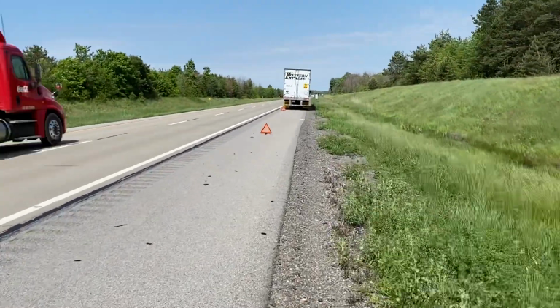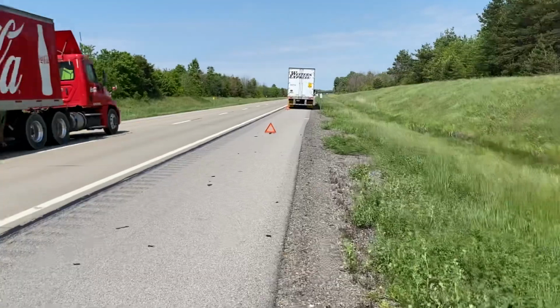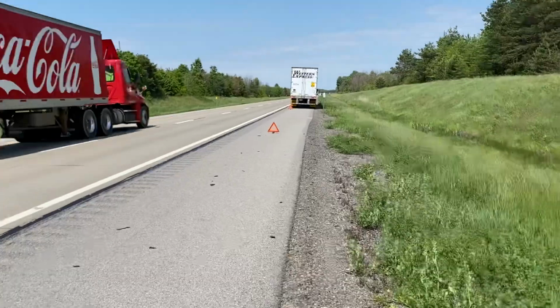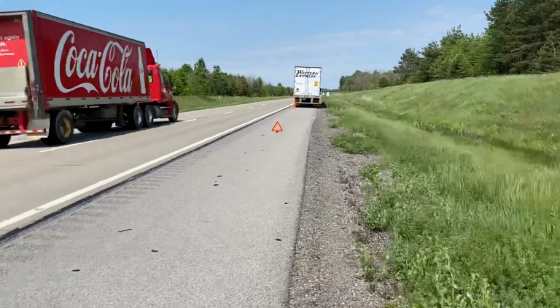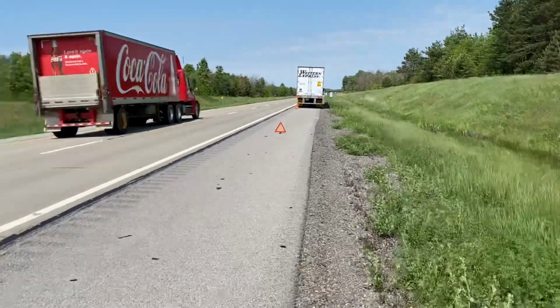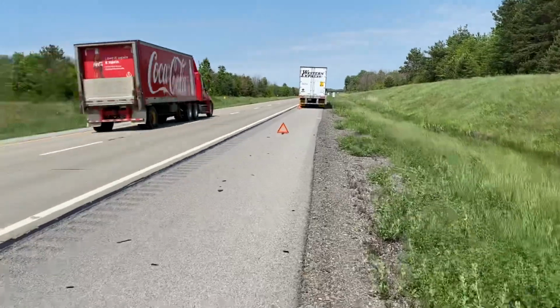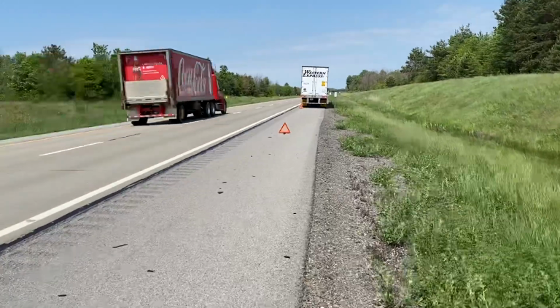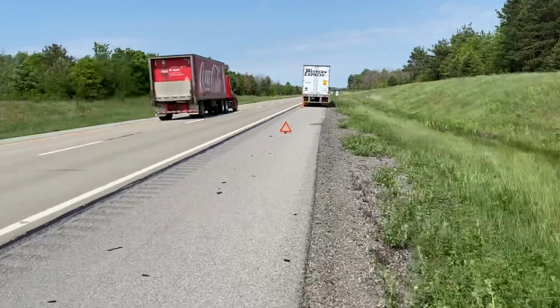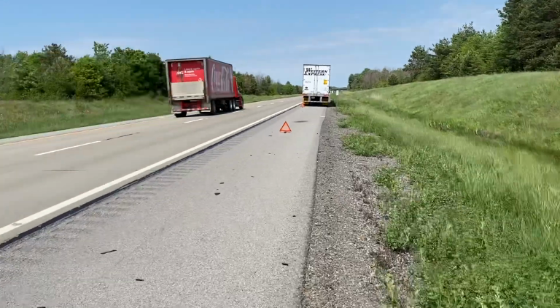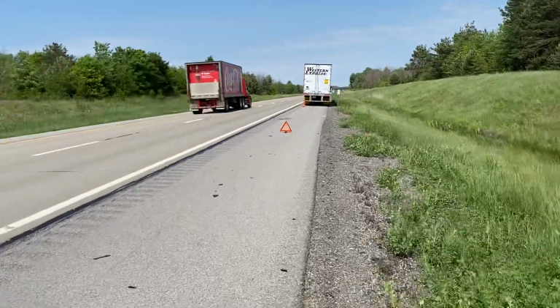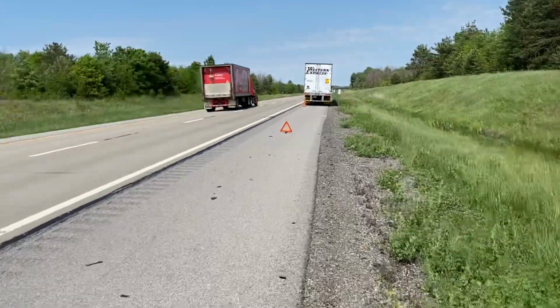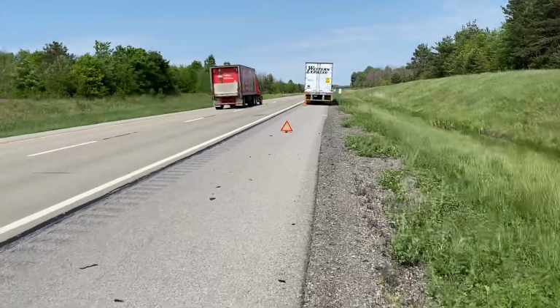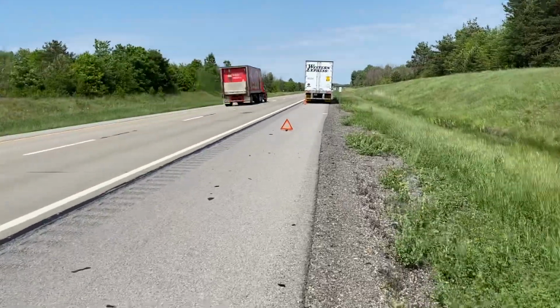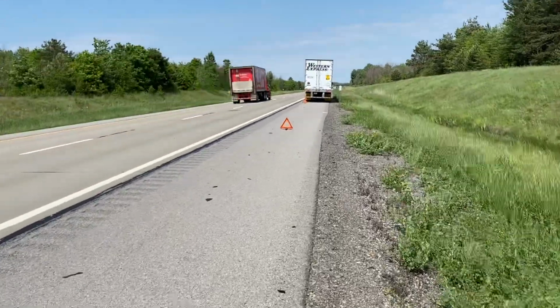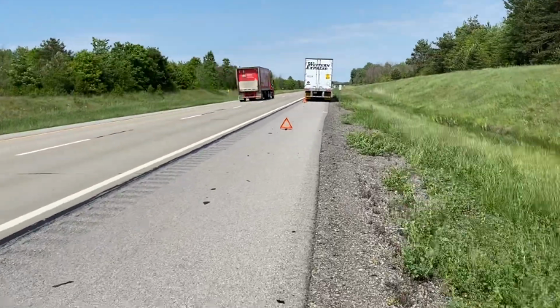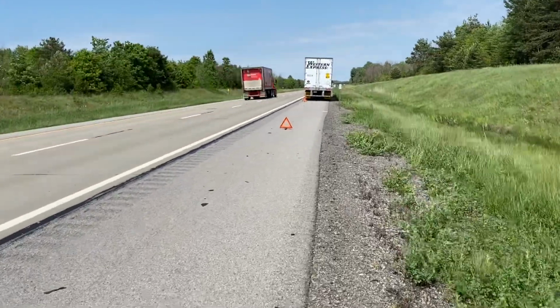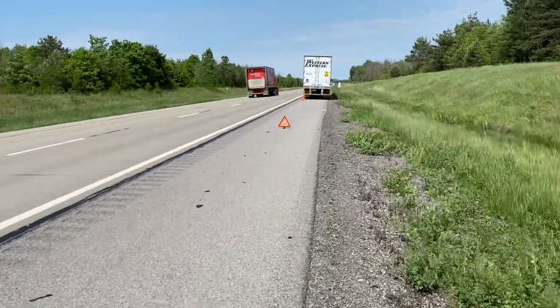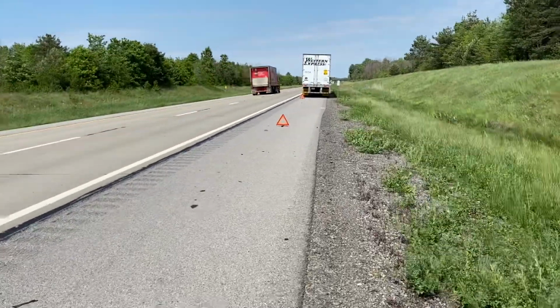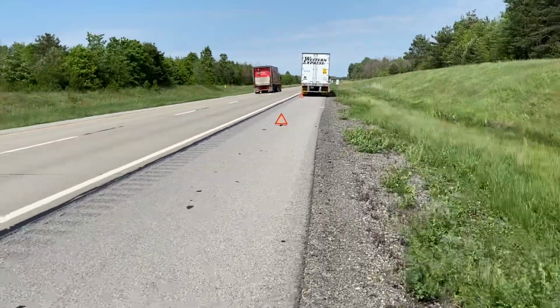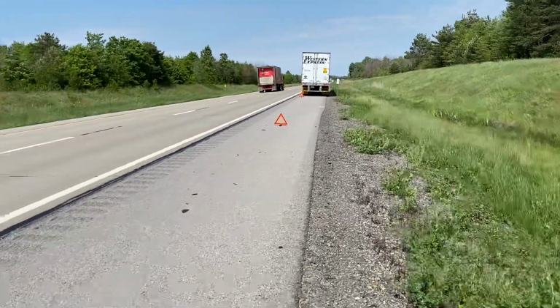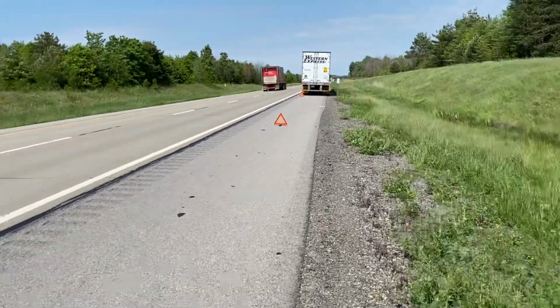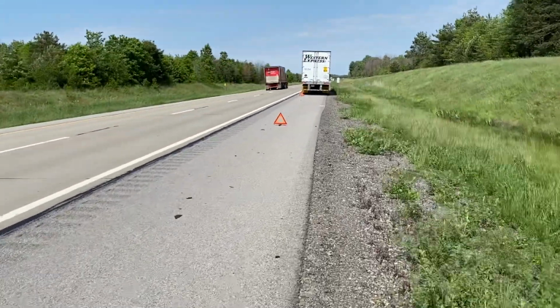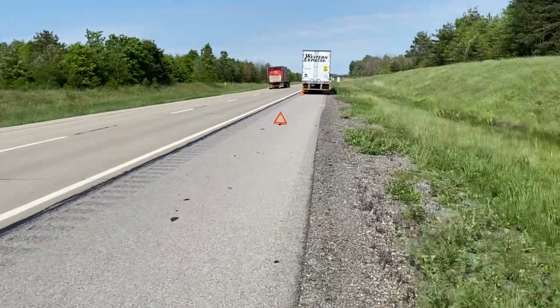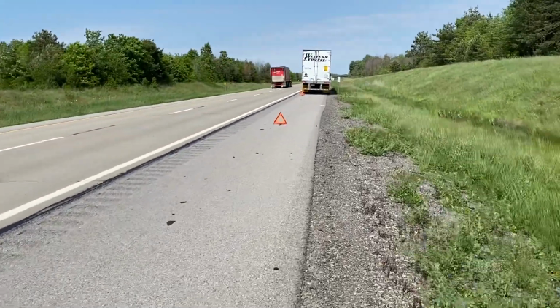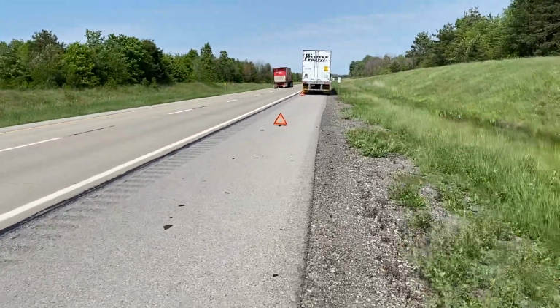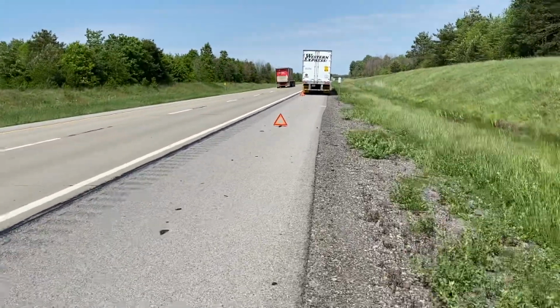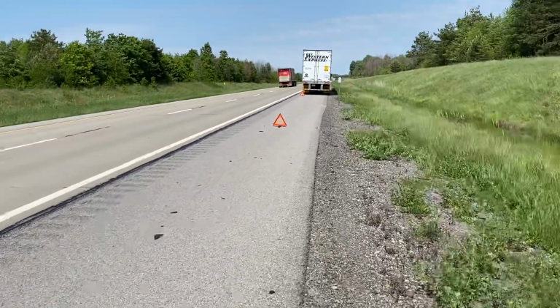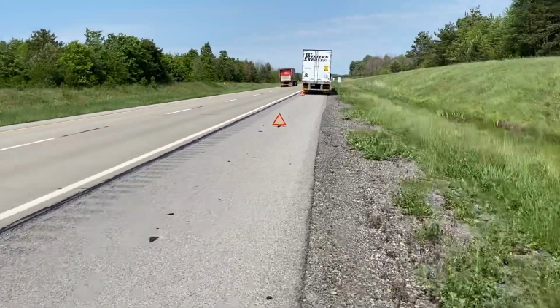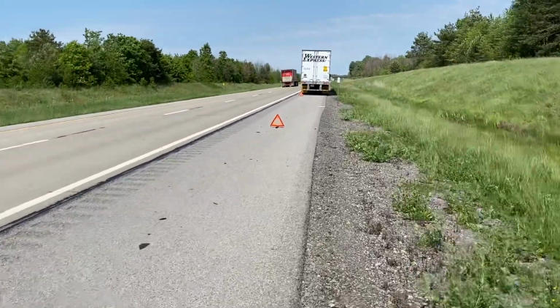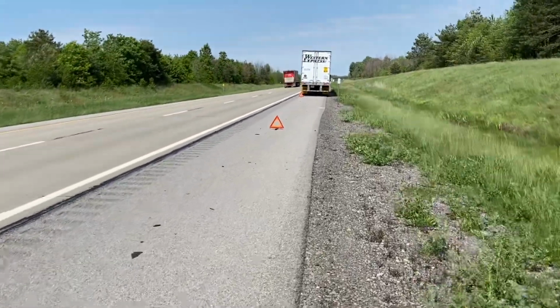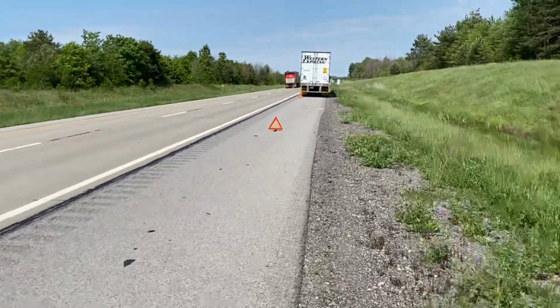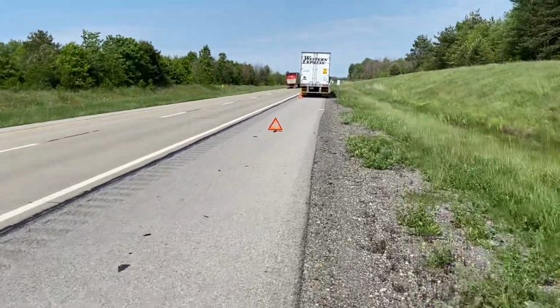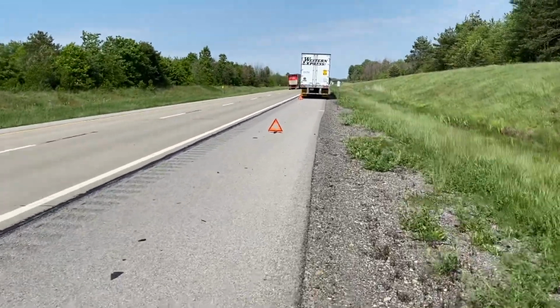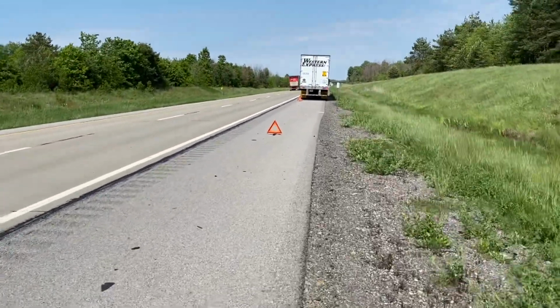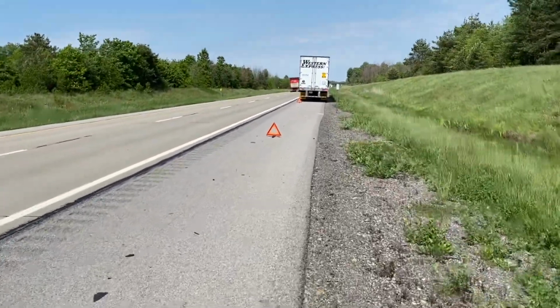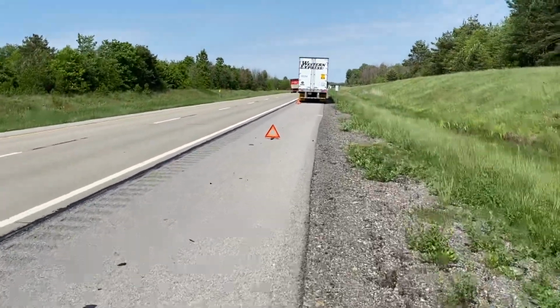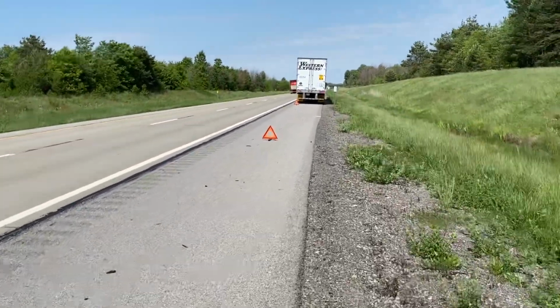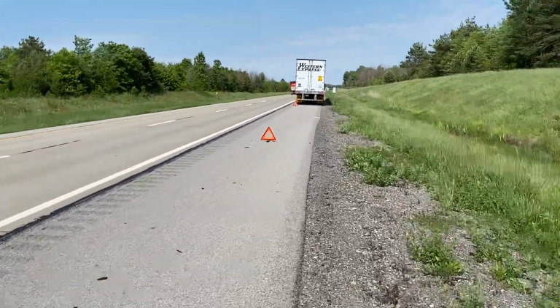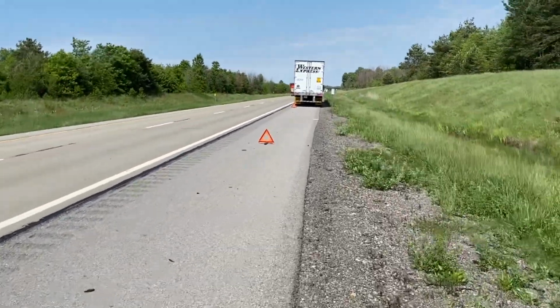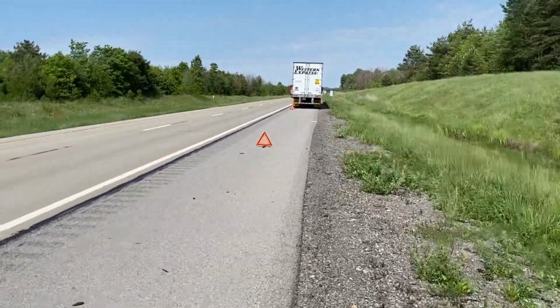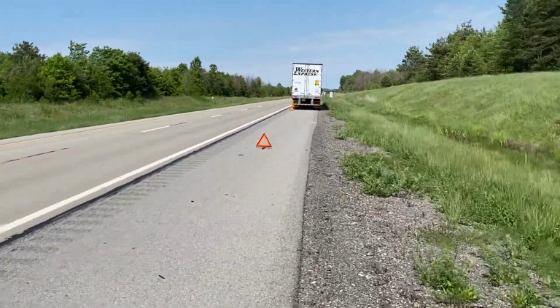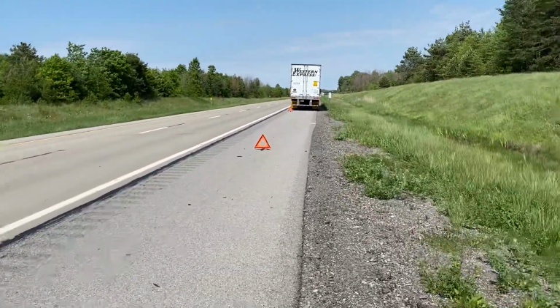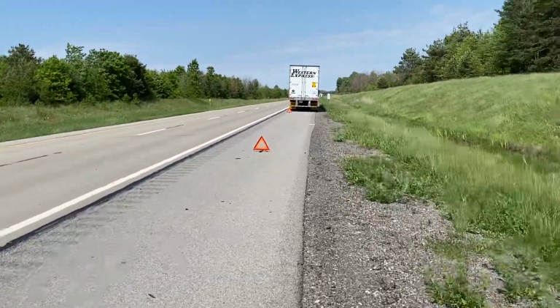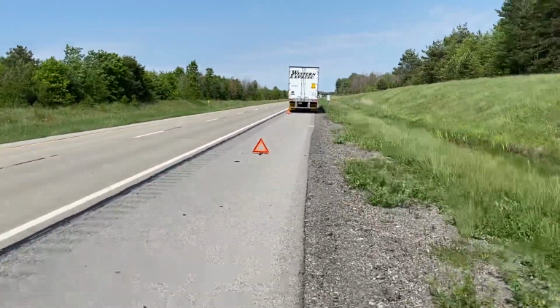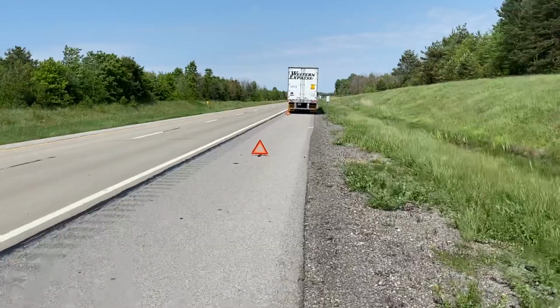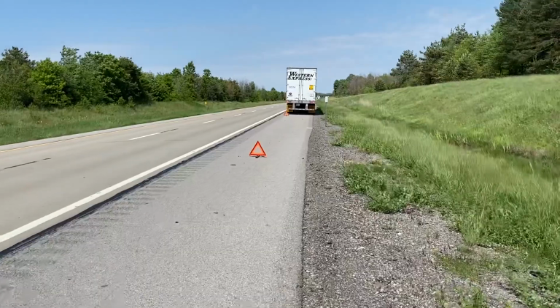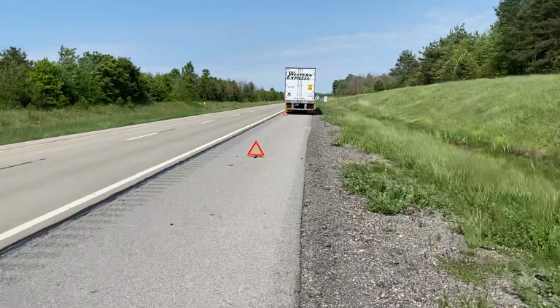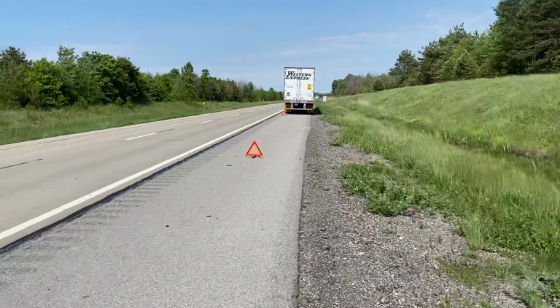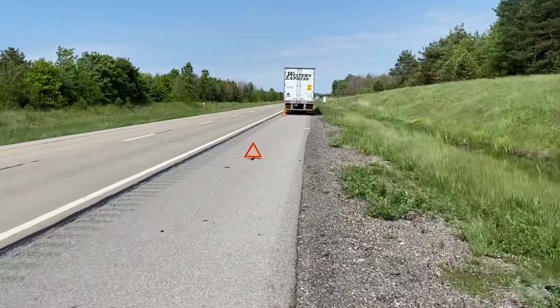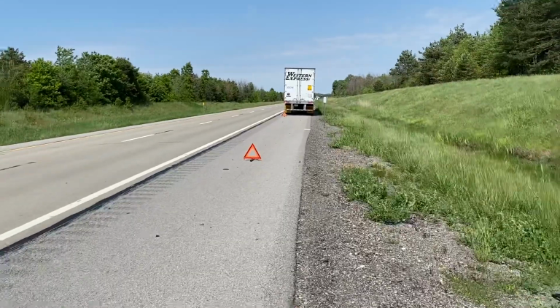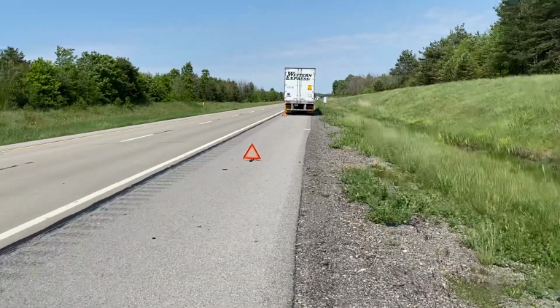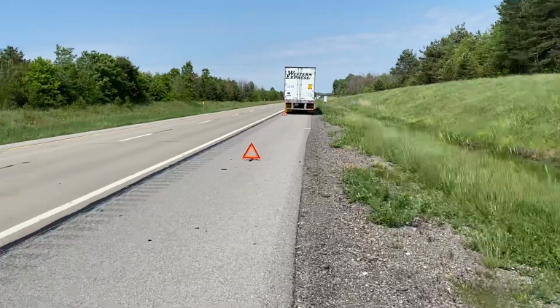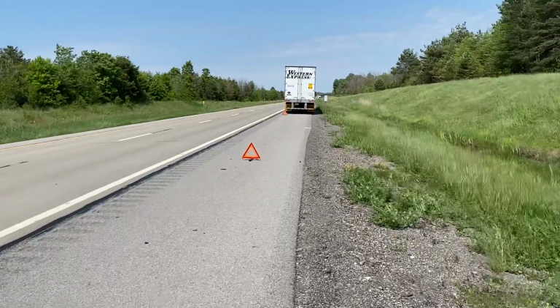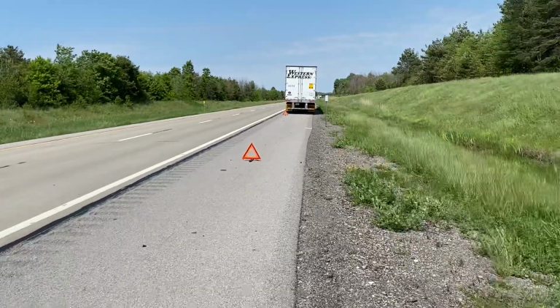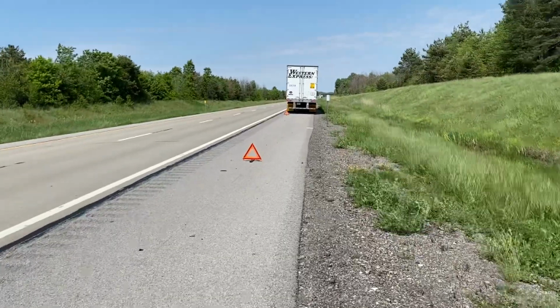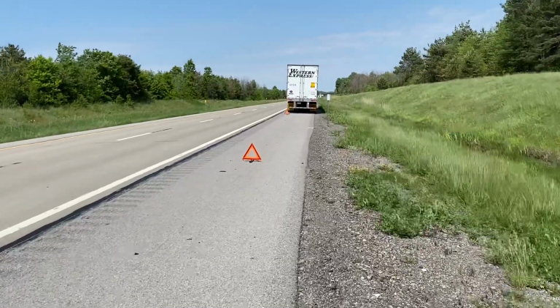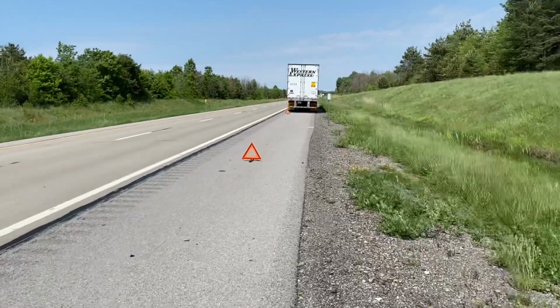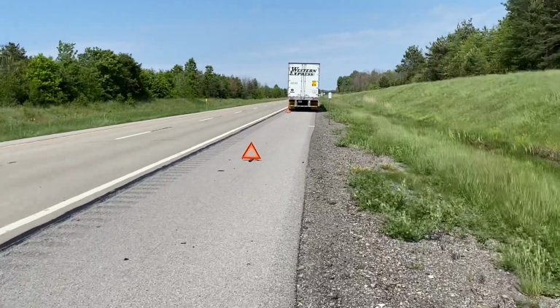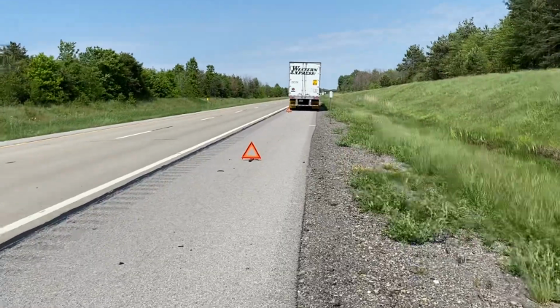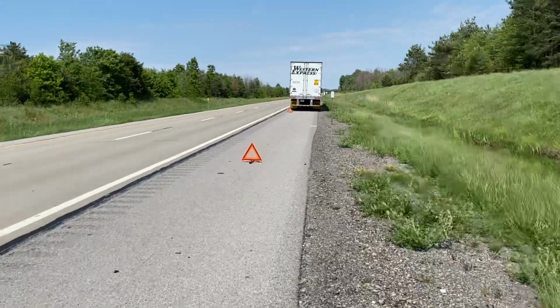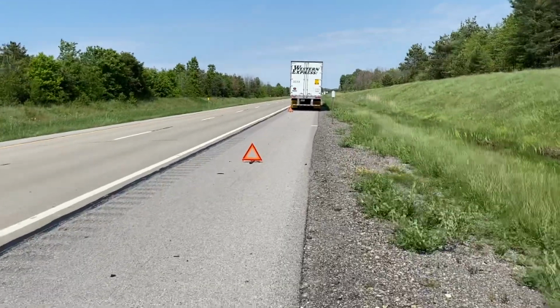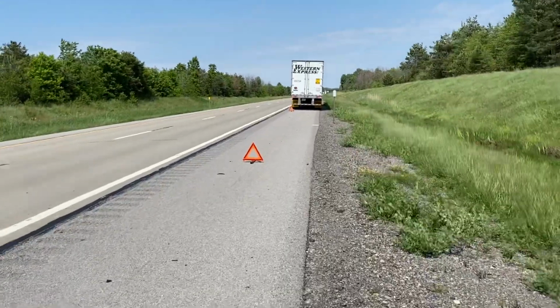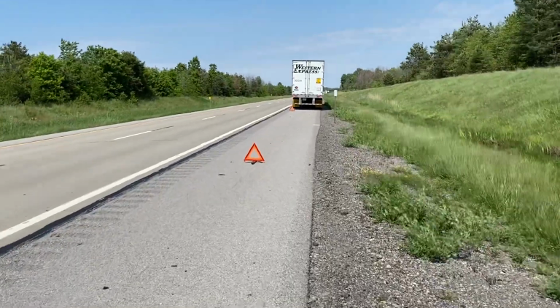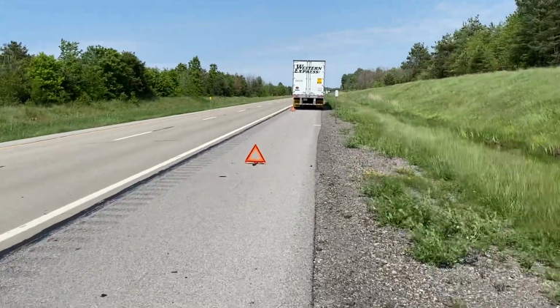That's how you set up triangles if you're going to be on the highway for longer than 10 minutes.